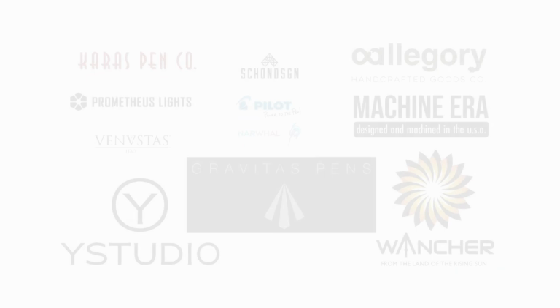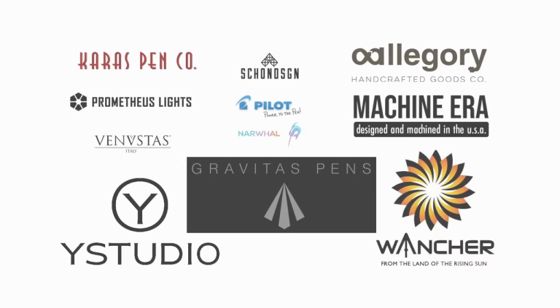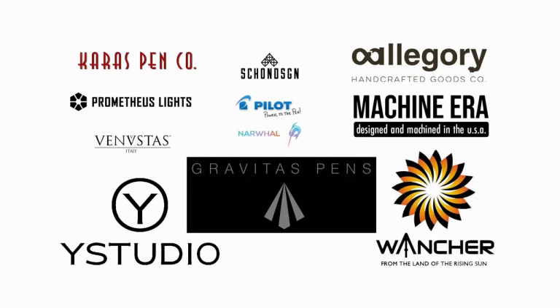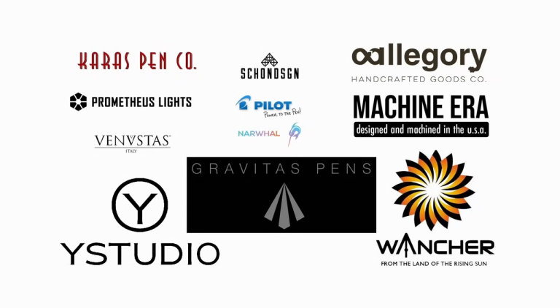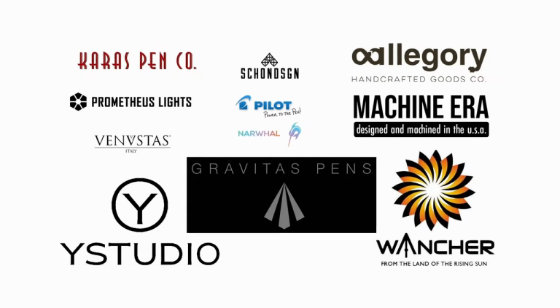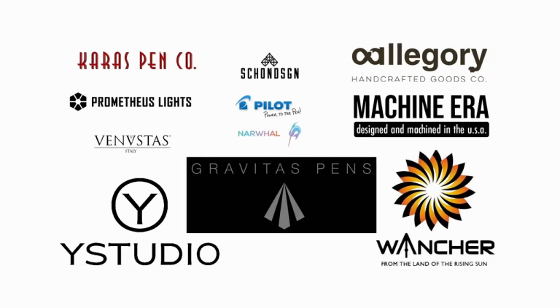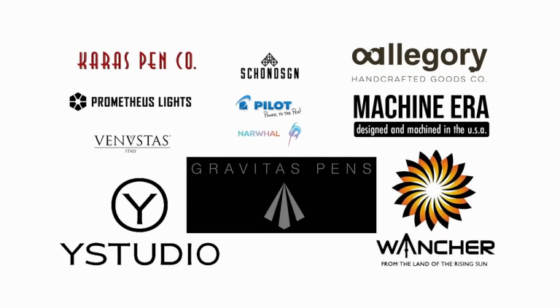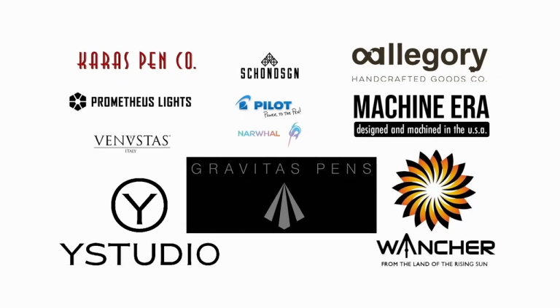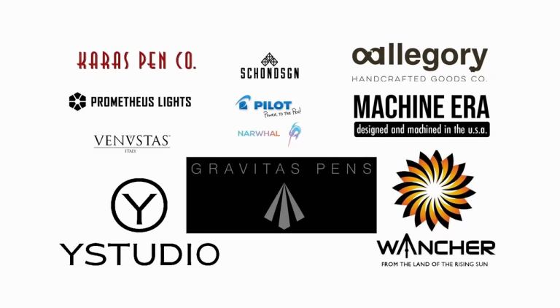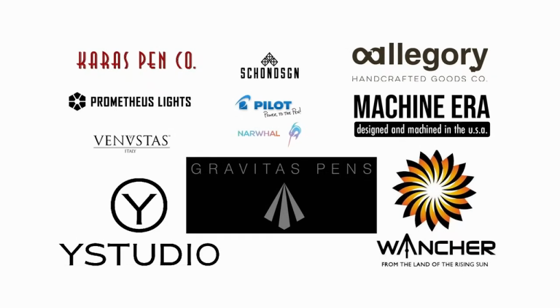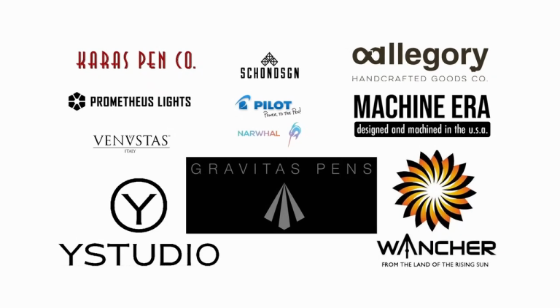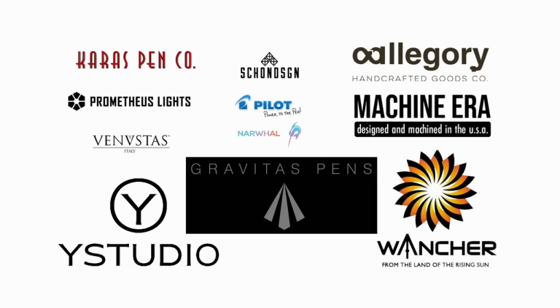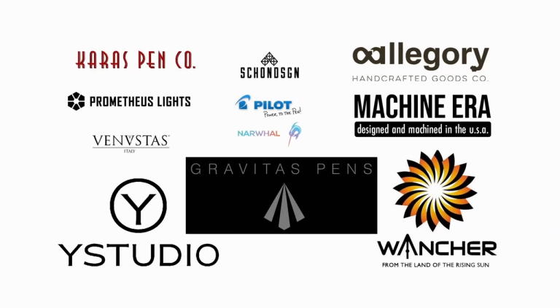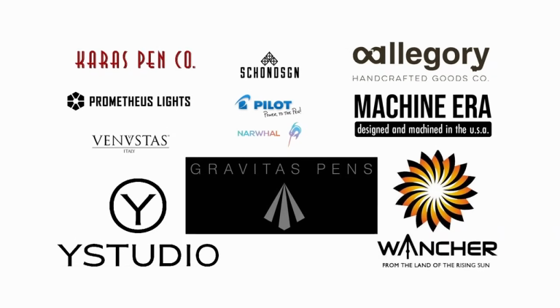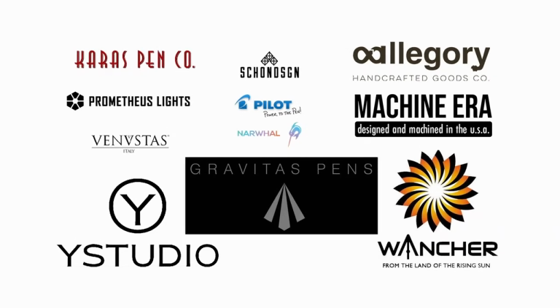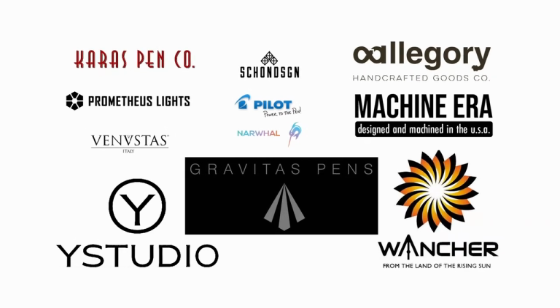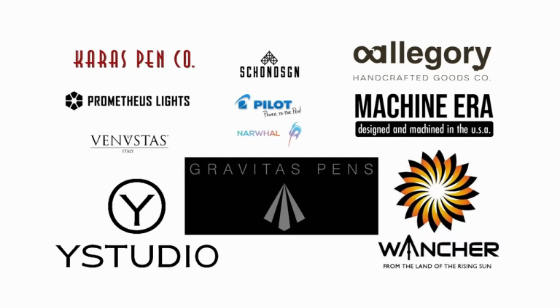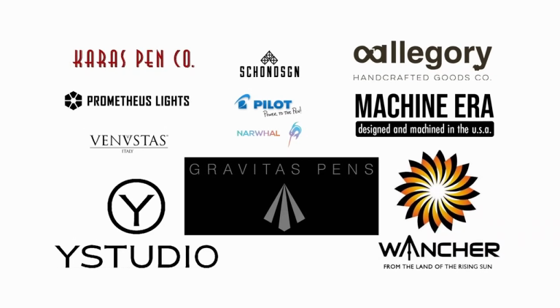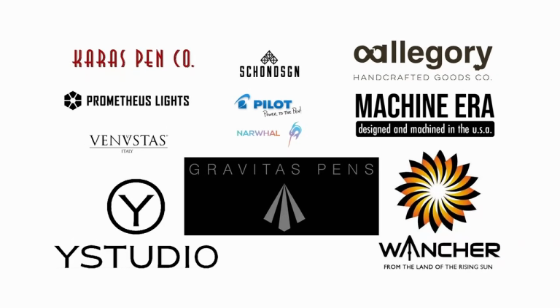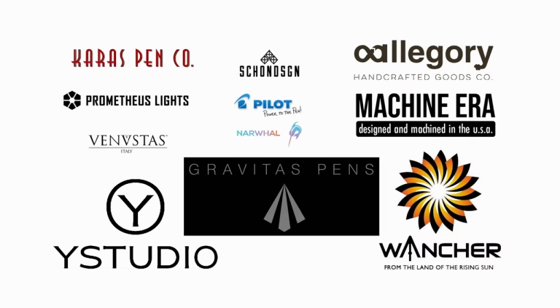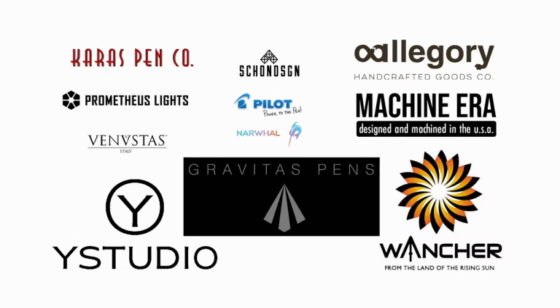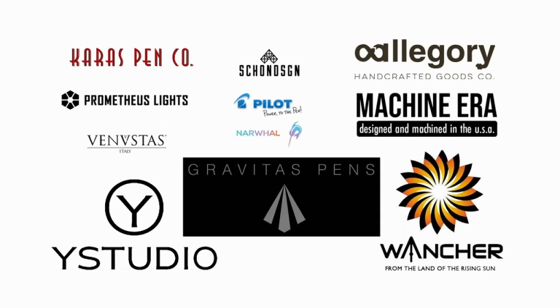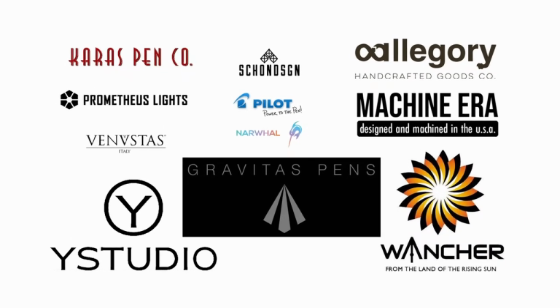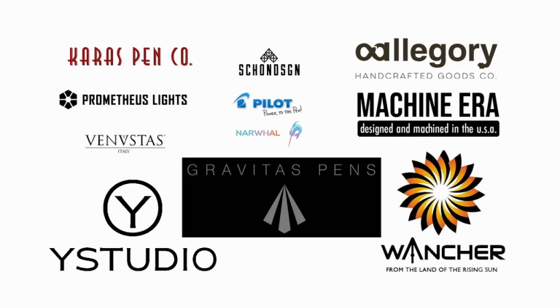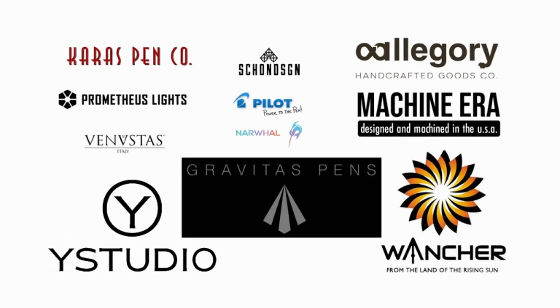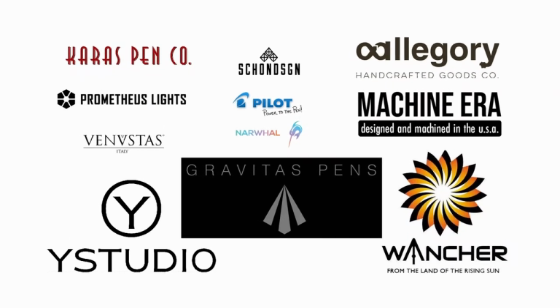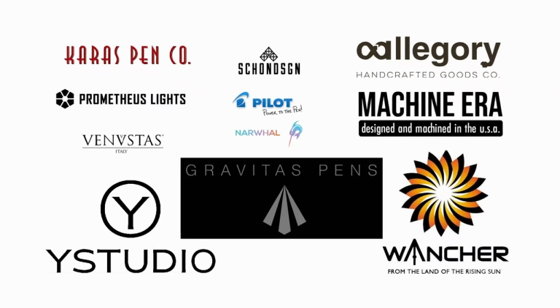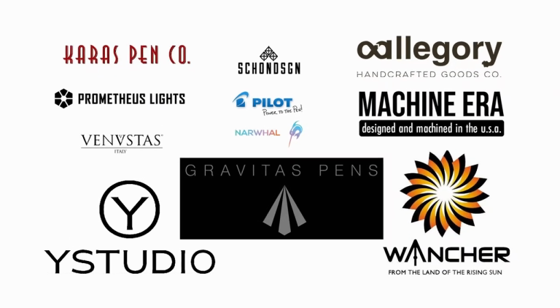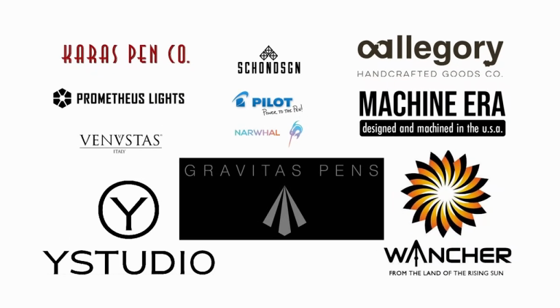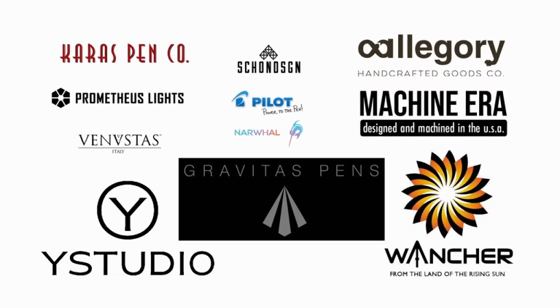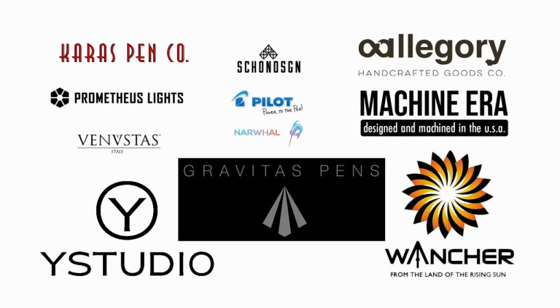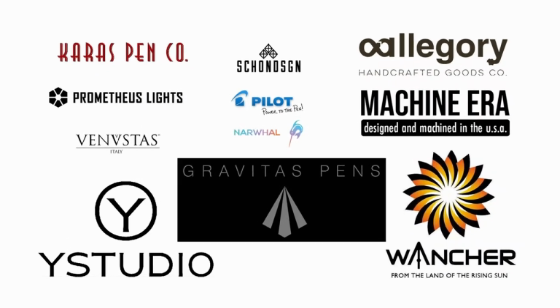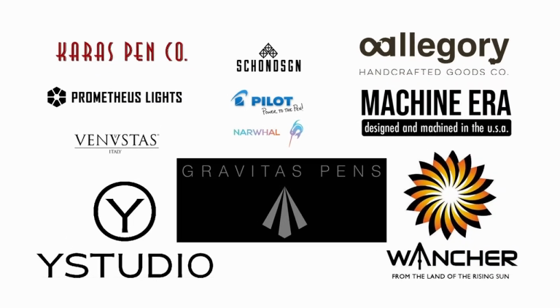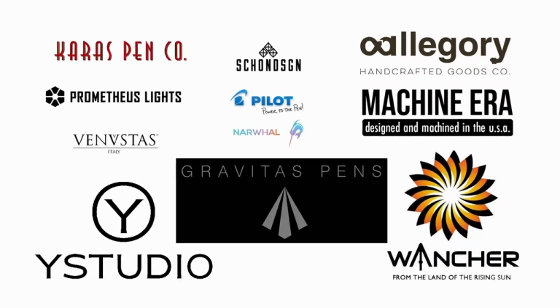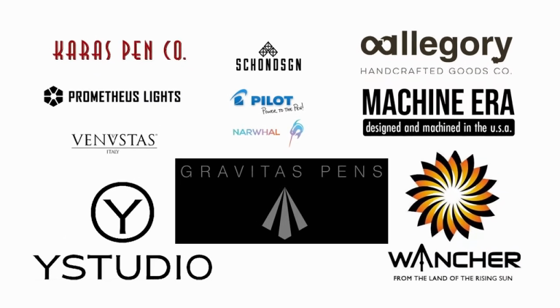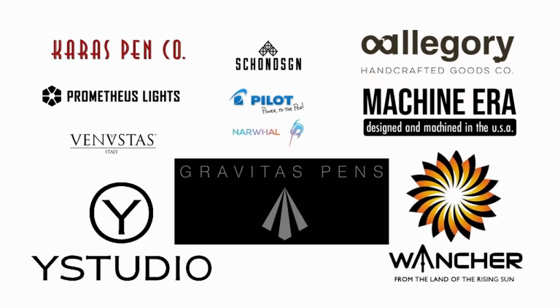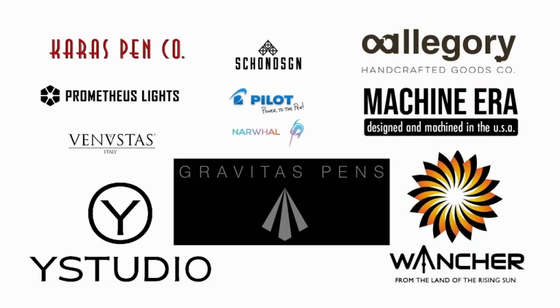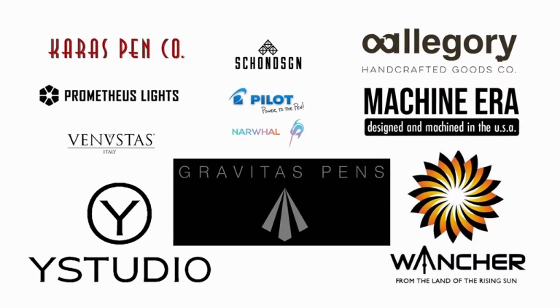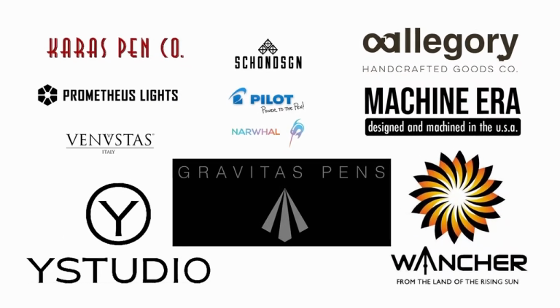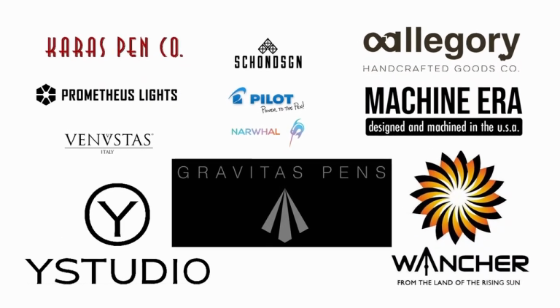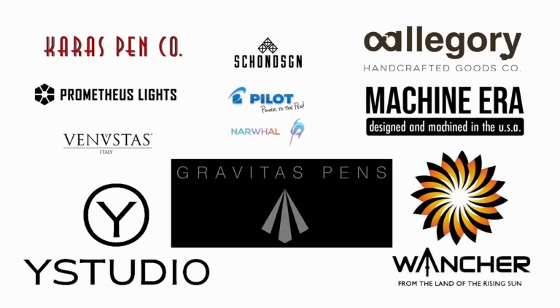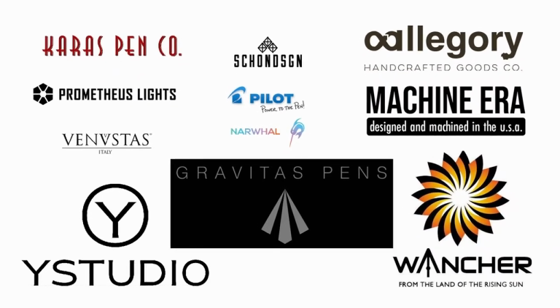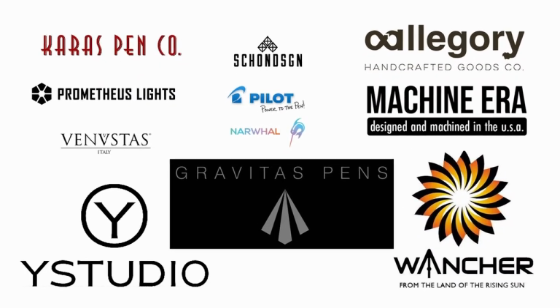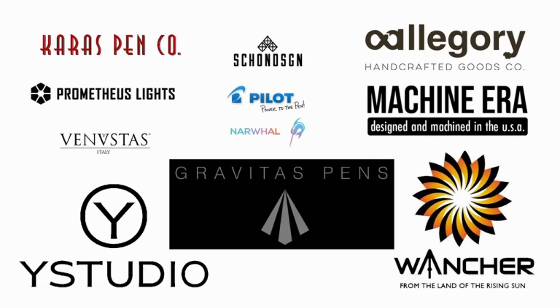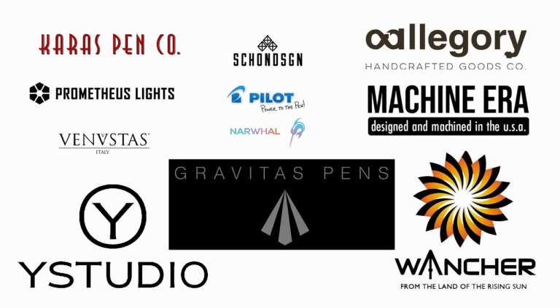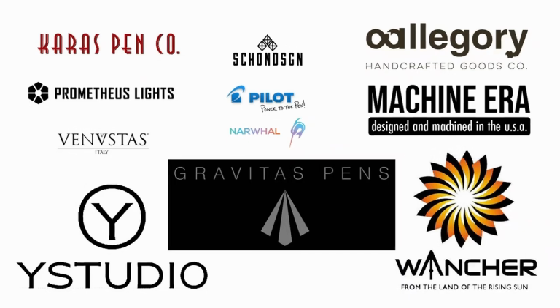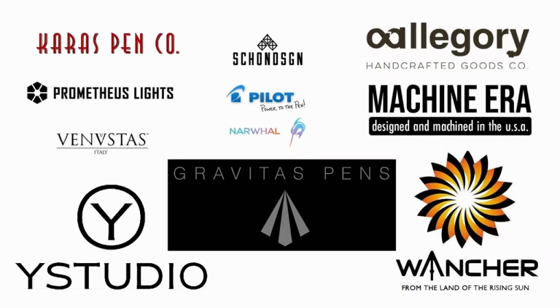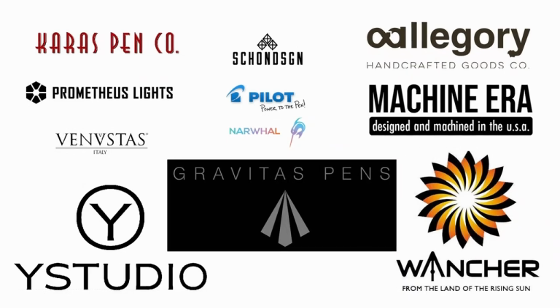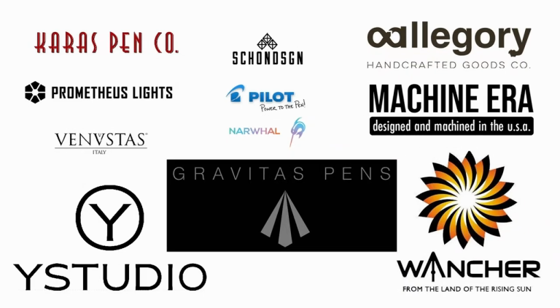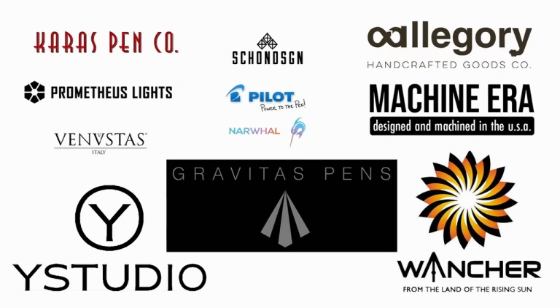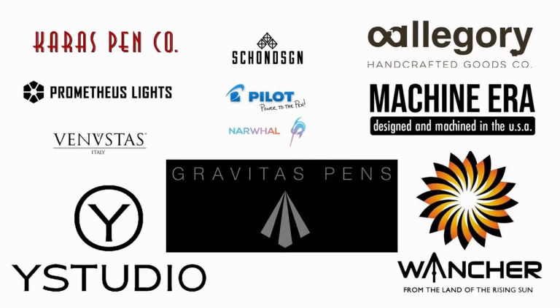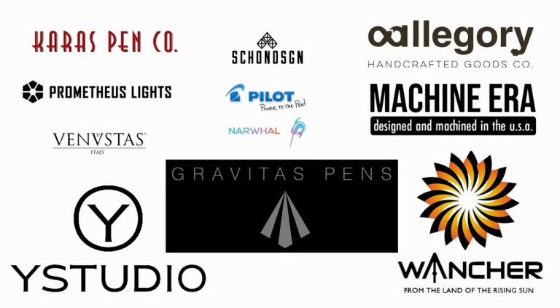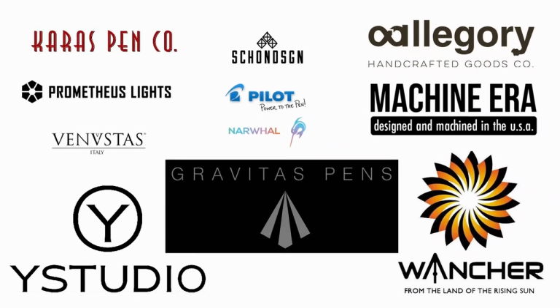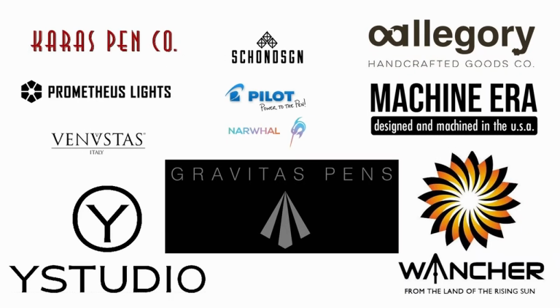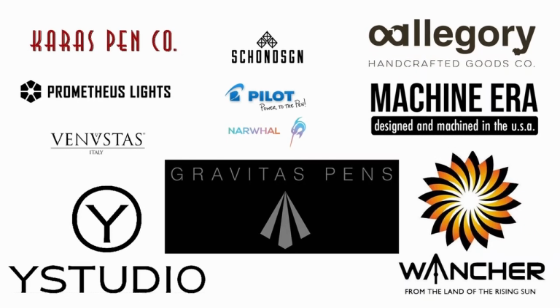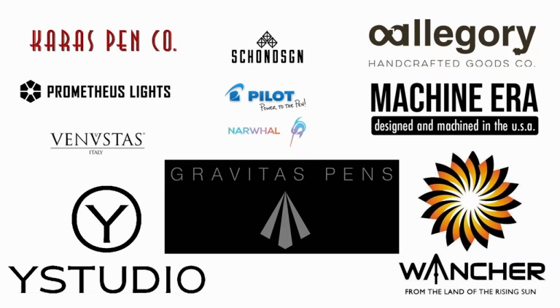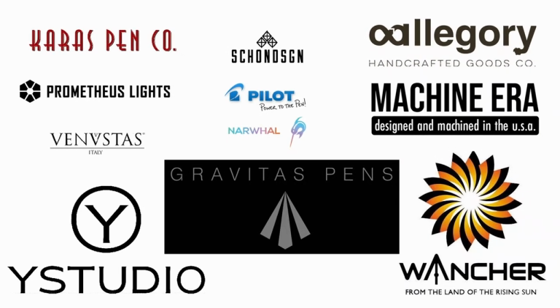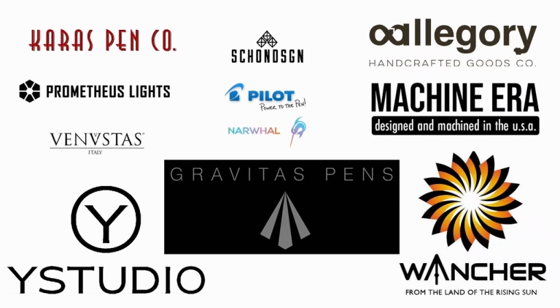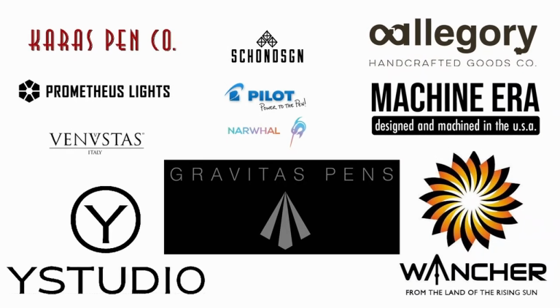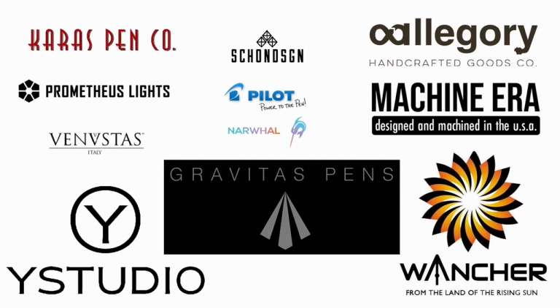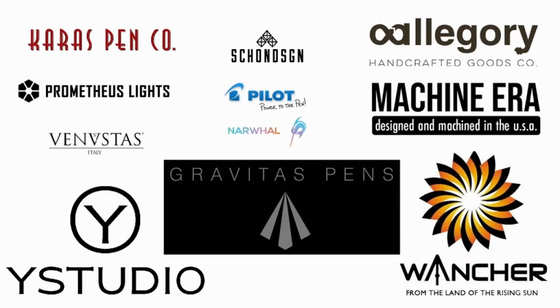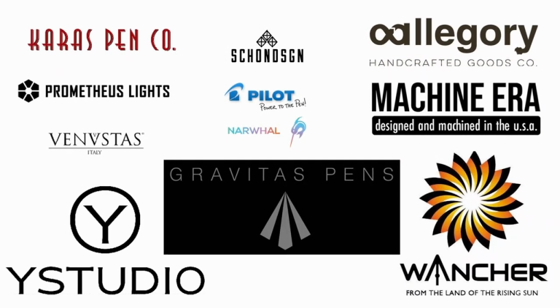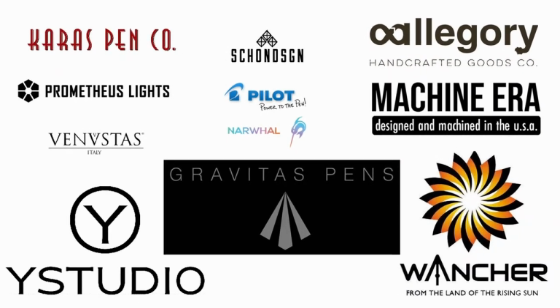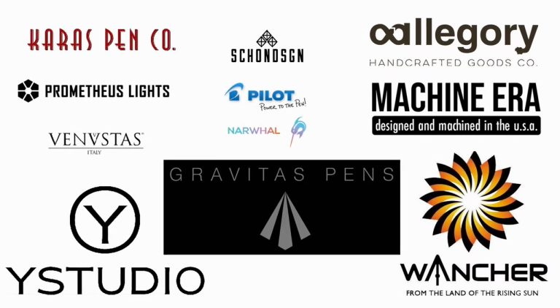Big thanks to all the companies here that provided samples and made this video possible. If you'd like to check out more from these companies, check out the links down below.